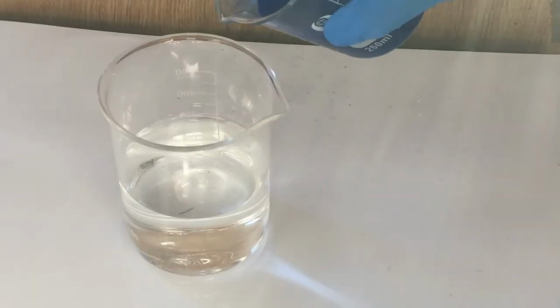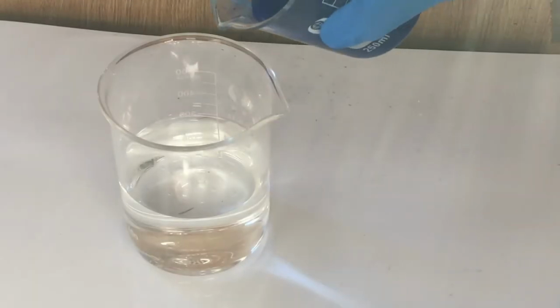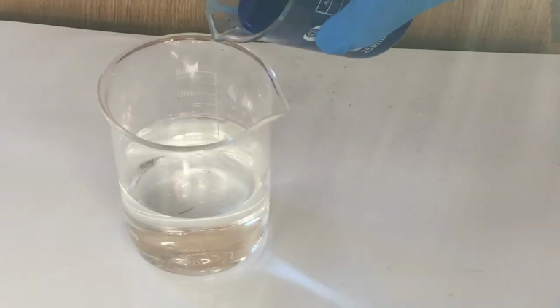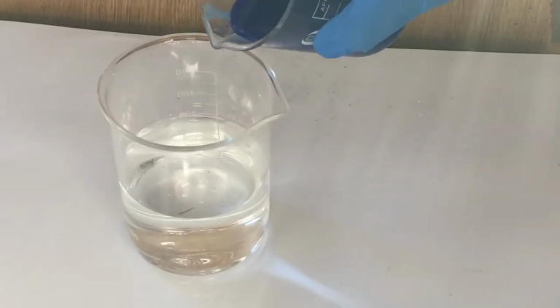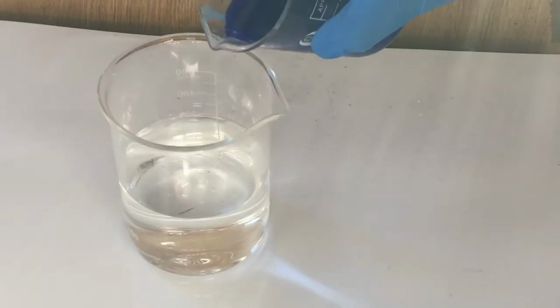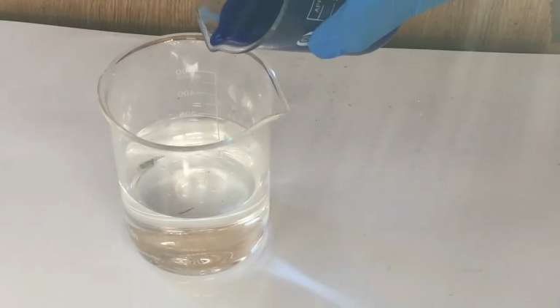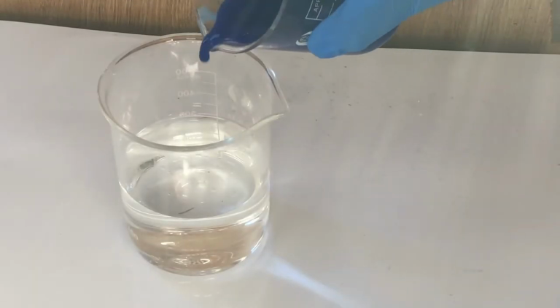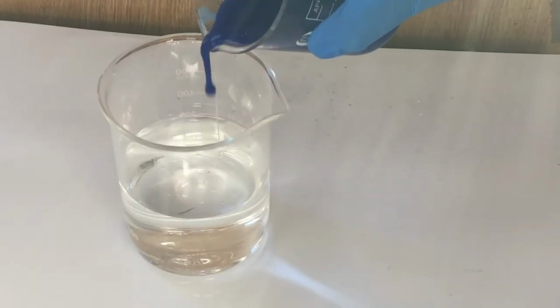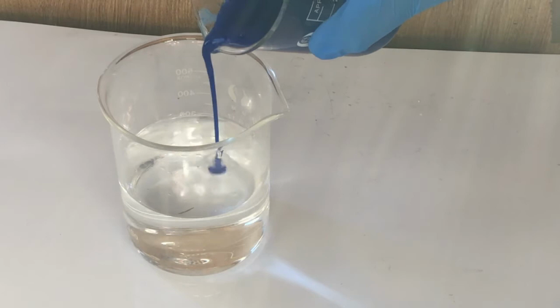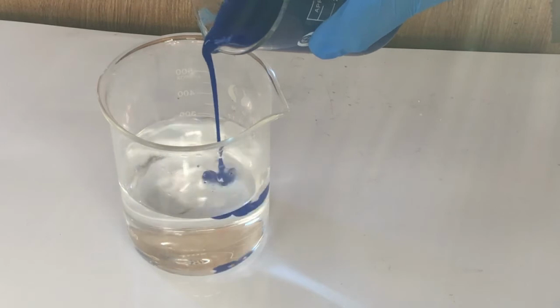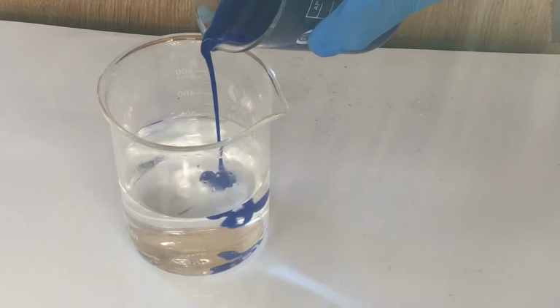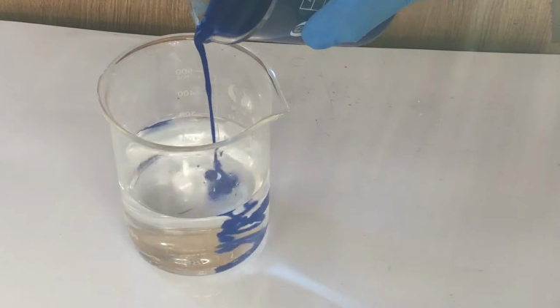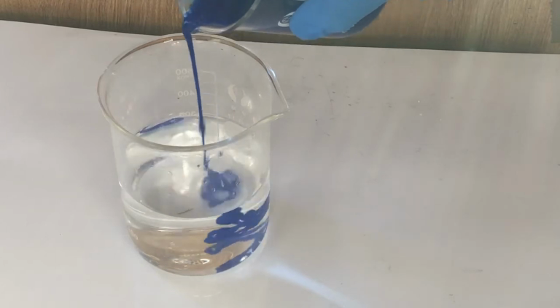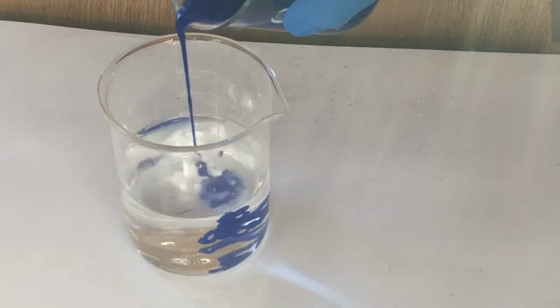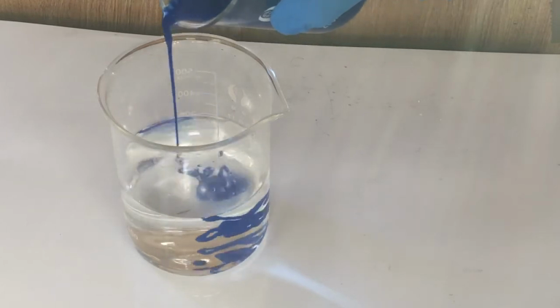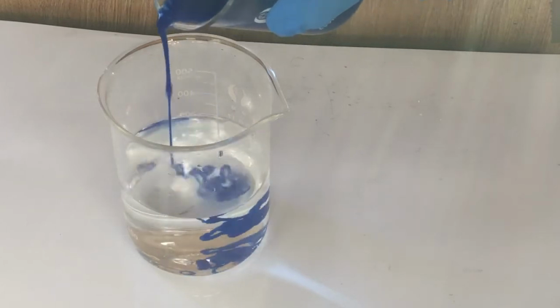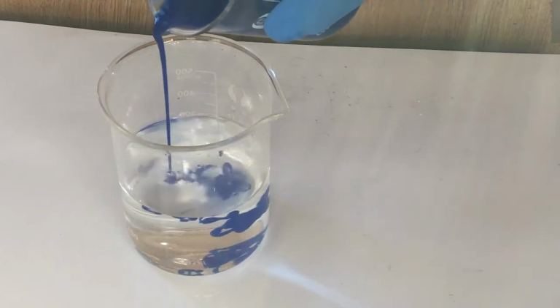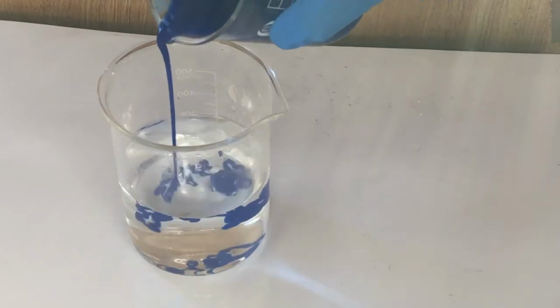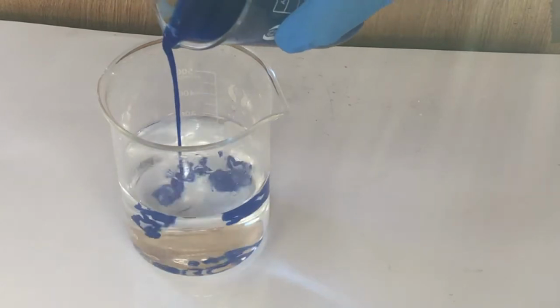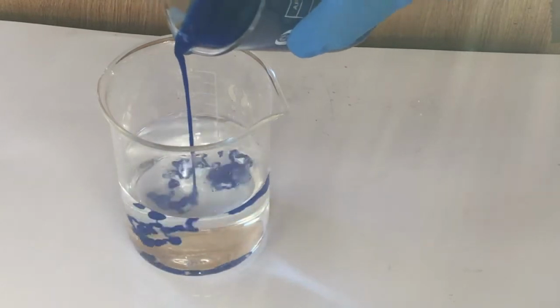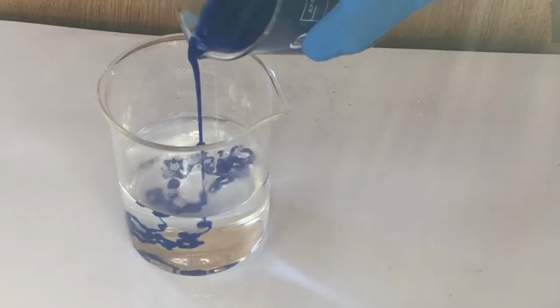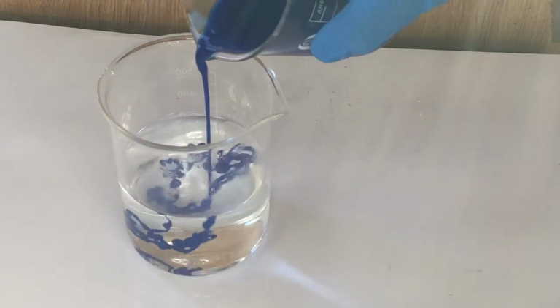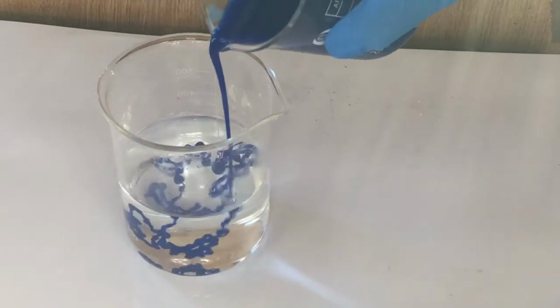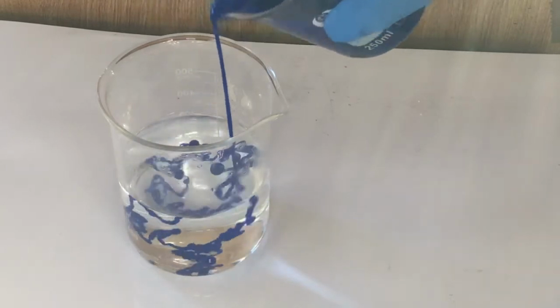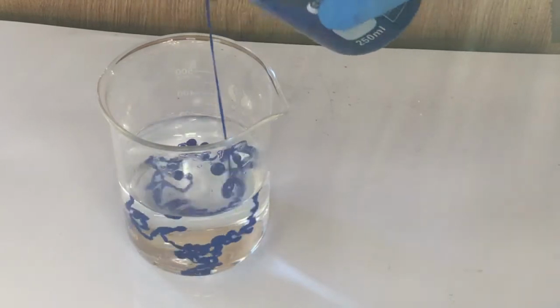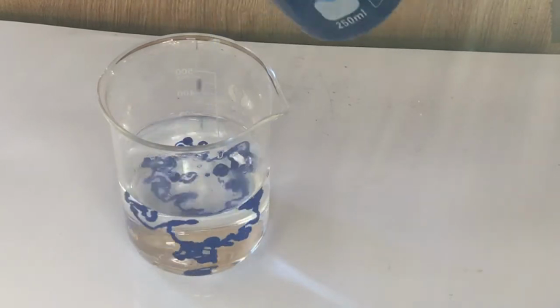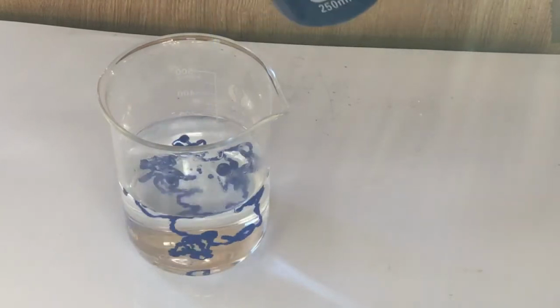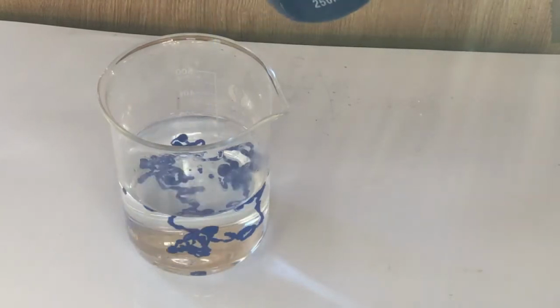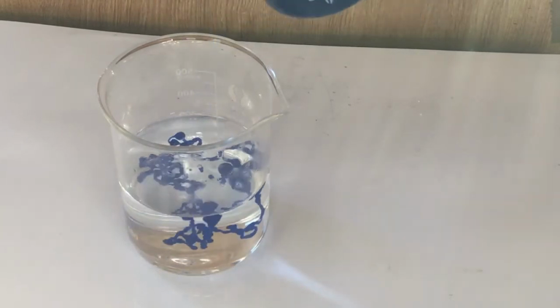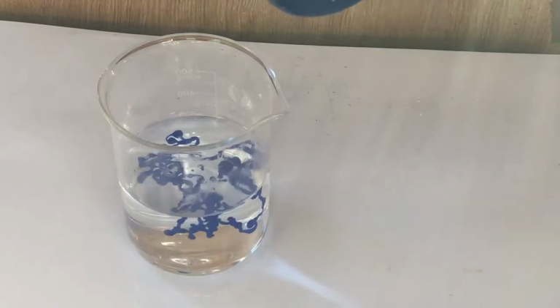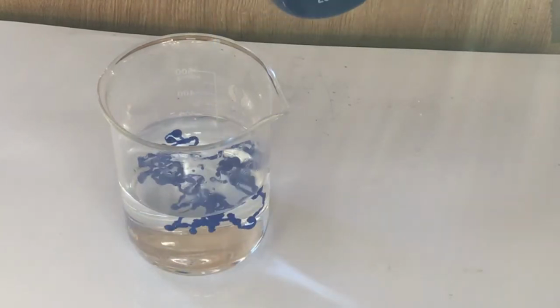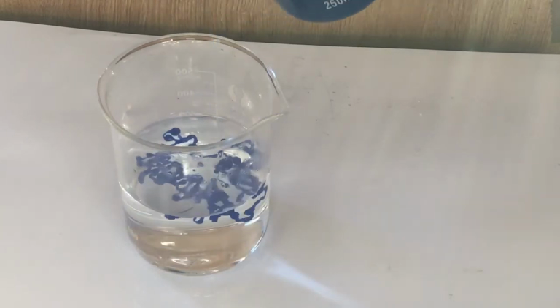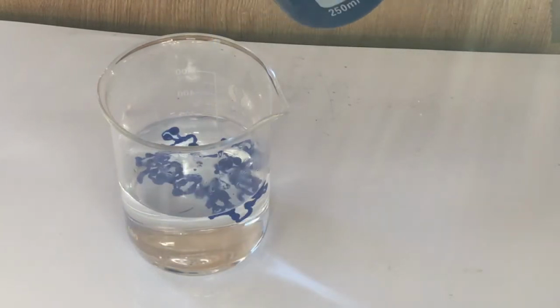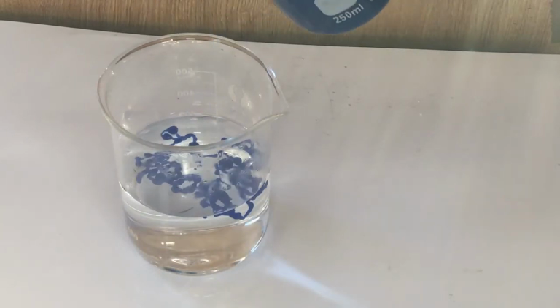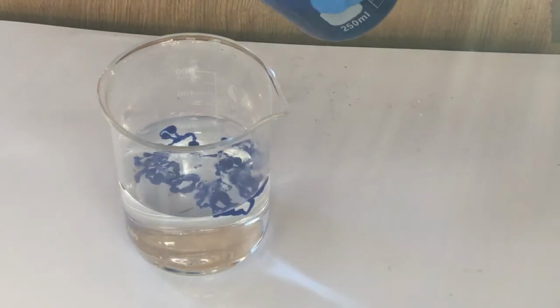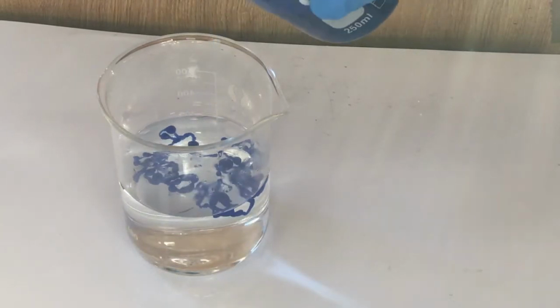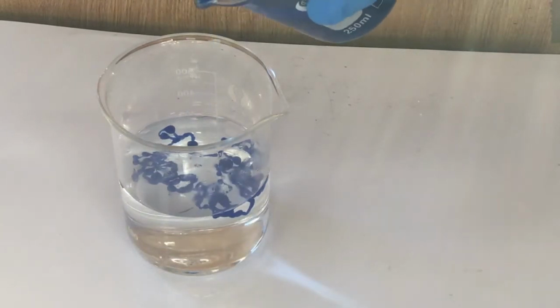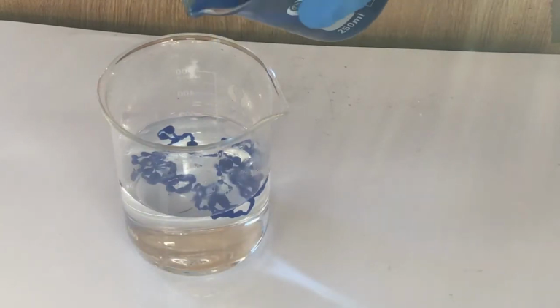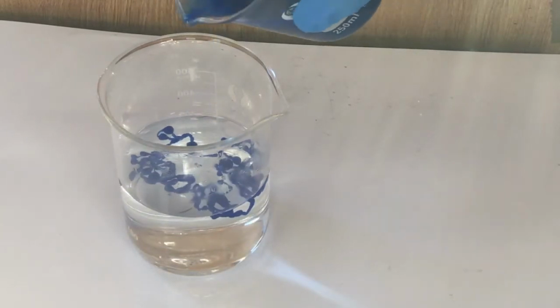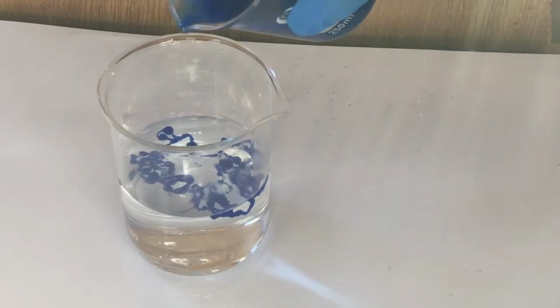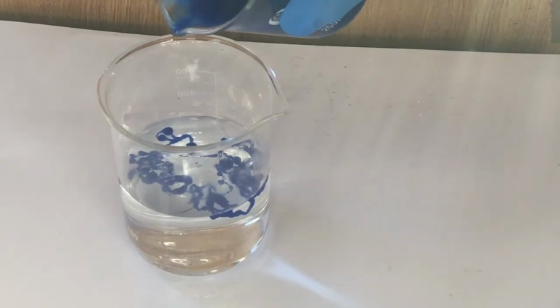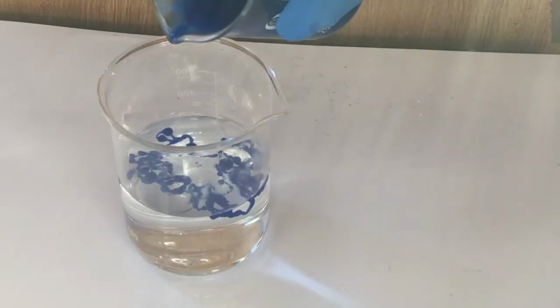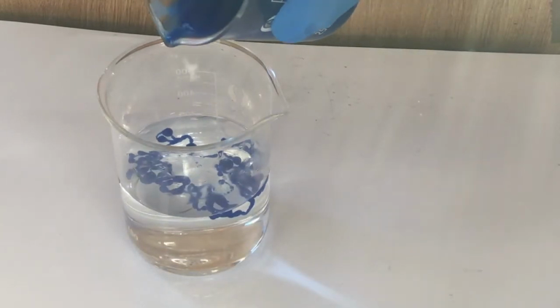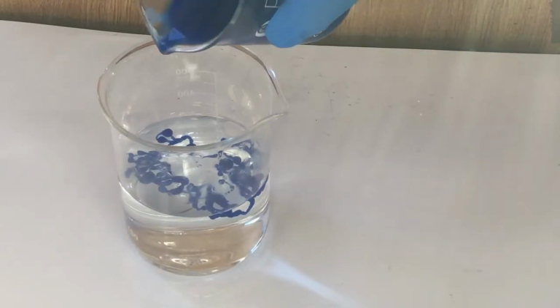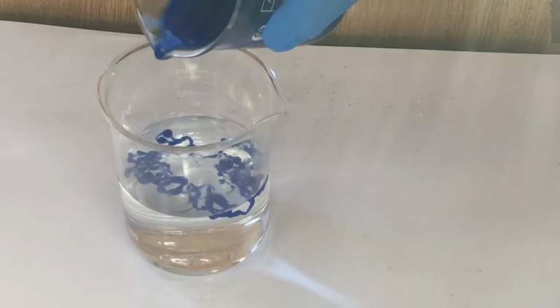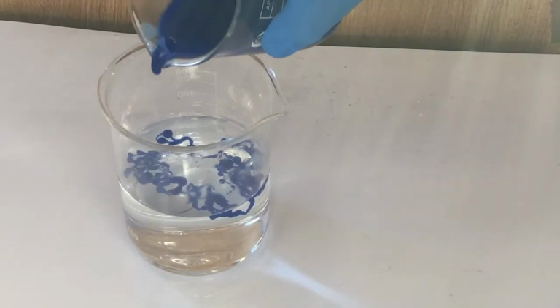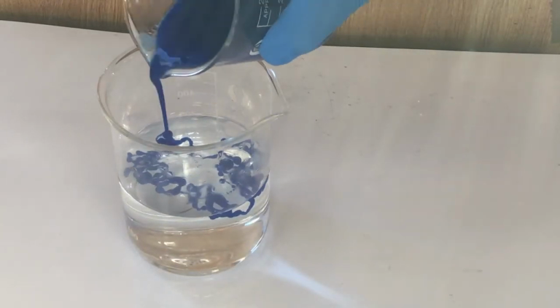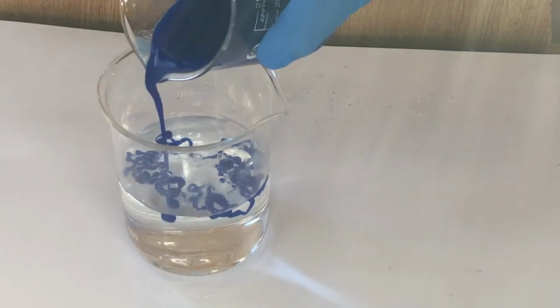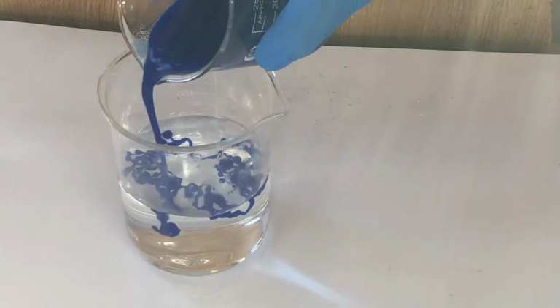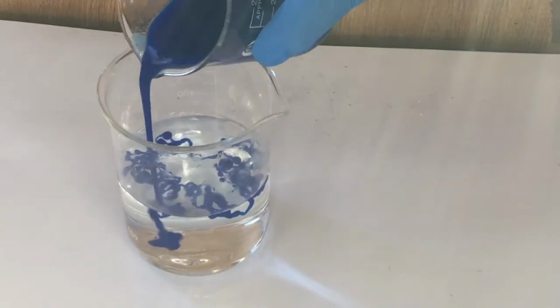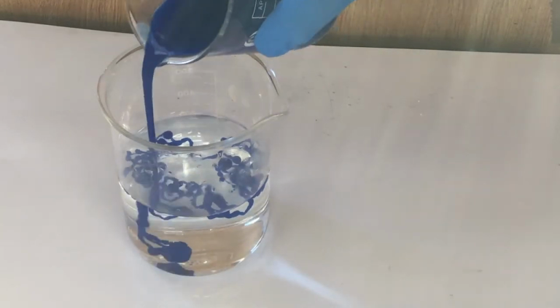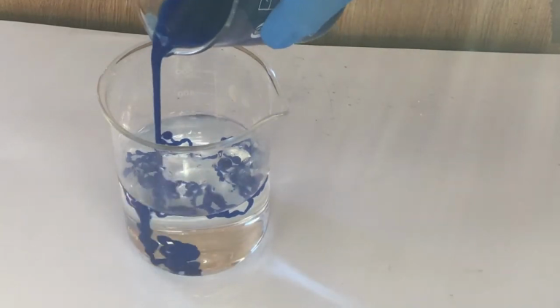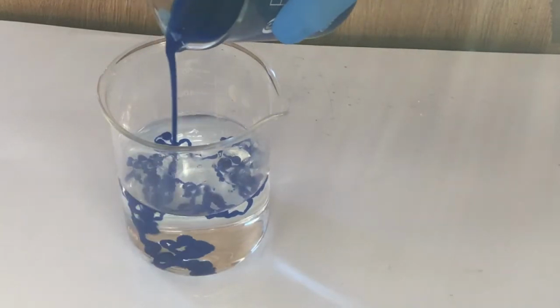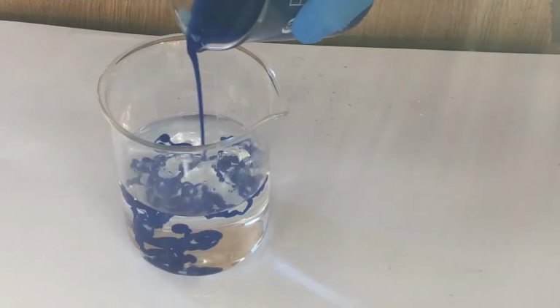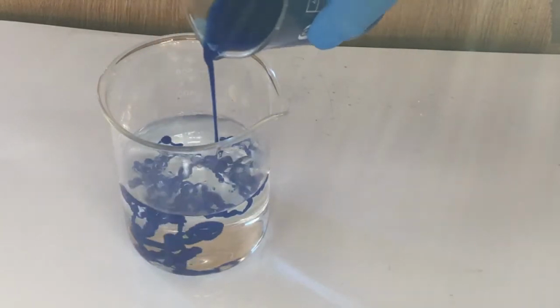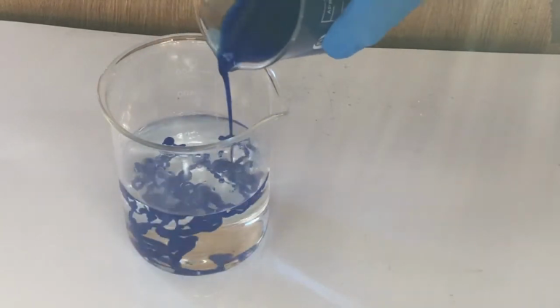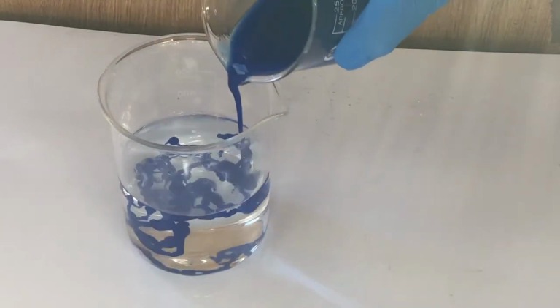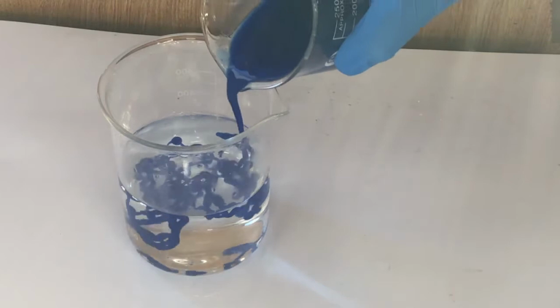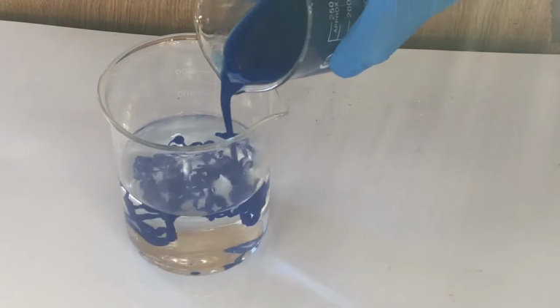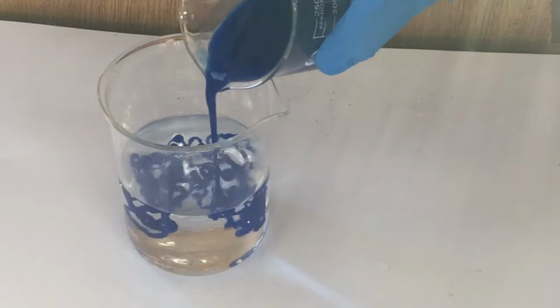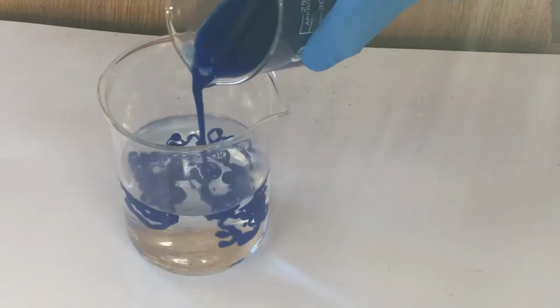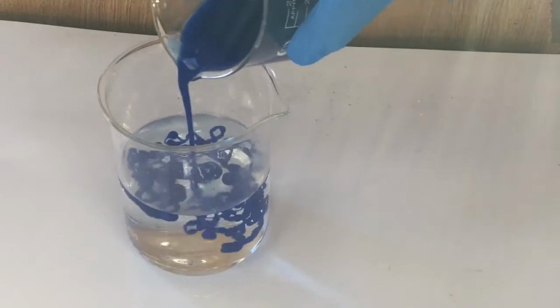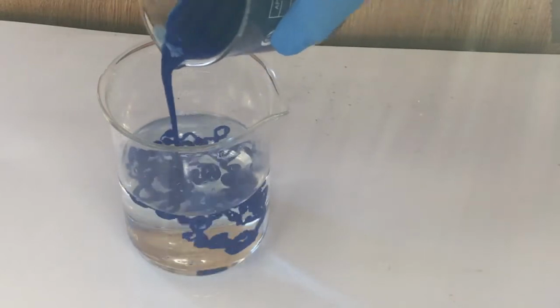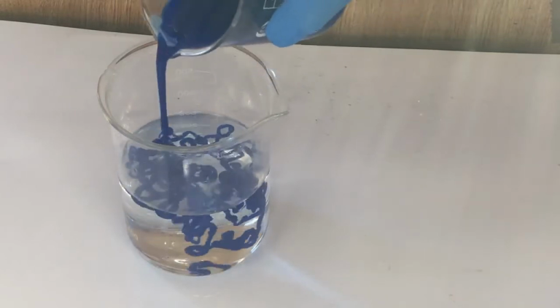I then added the Schweizer's reagent with the dissolved cellulose into a 10% acid solution to make these noodle-like shapes.